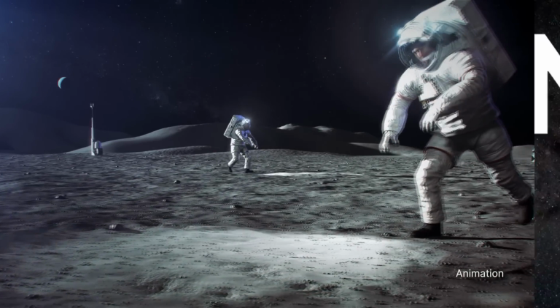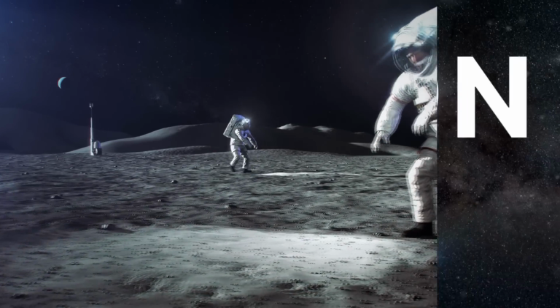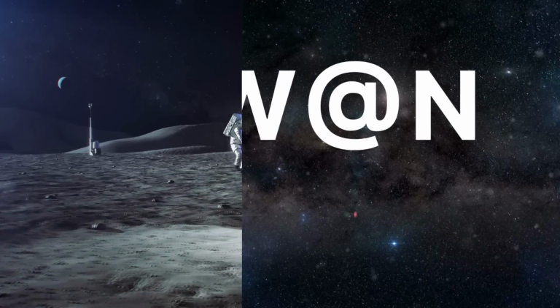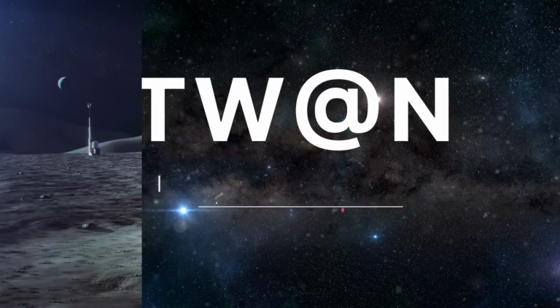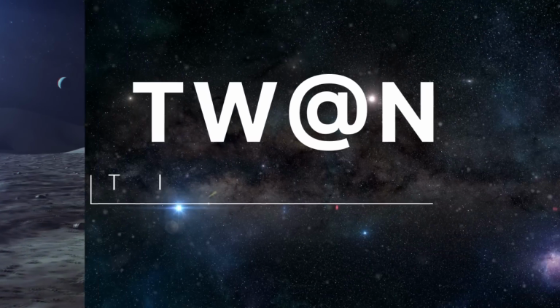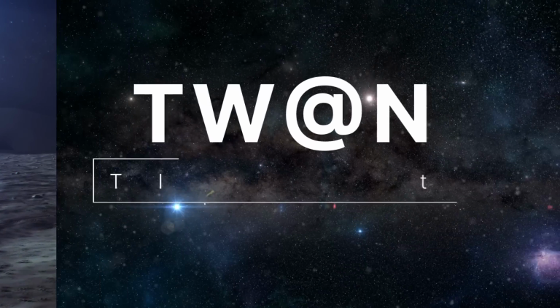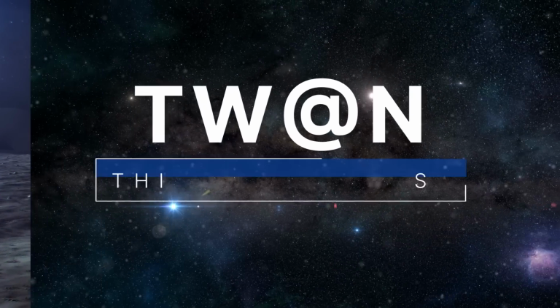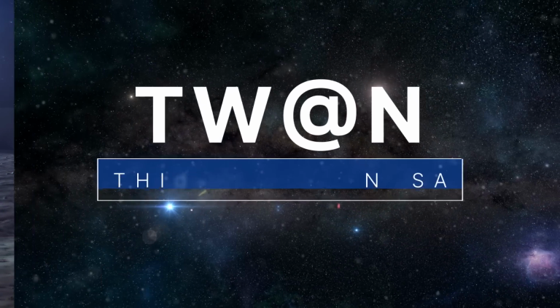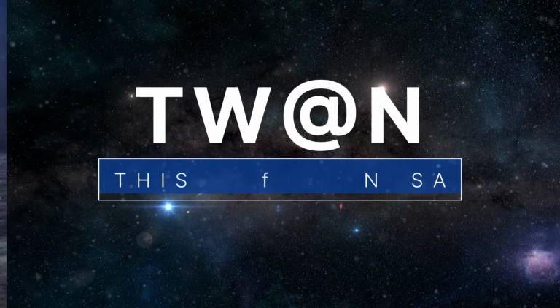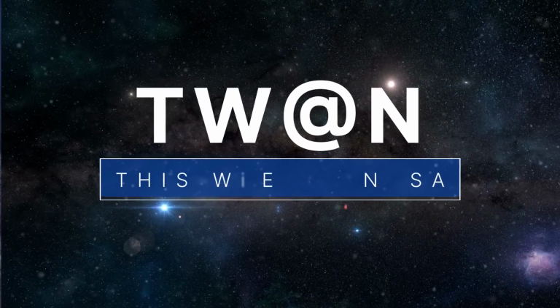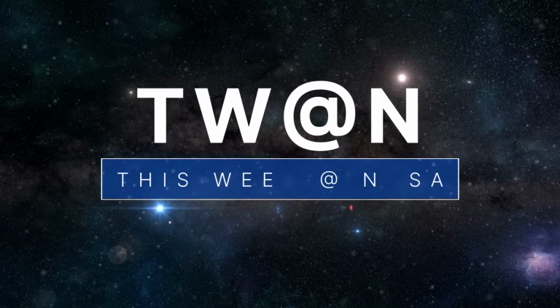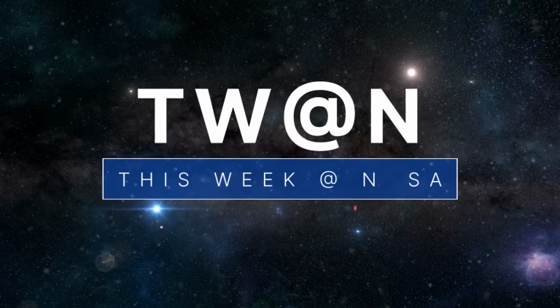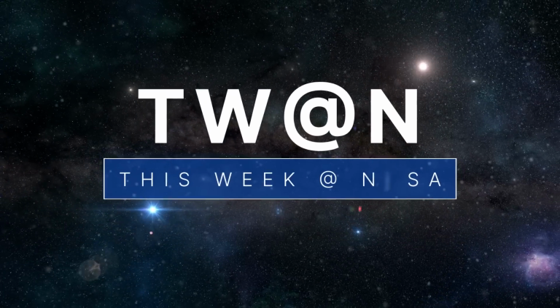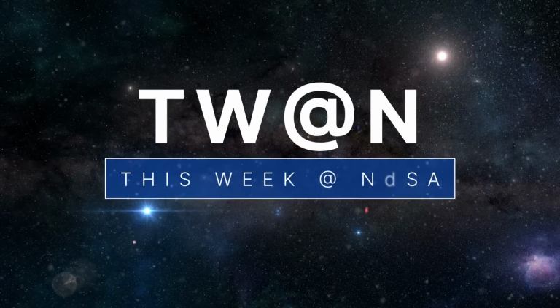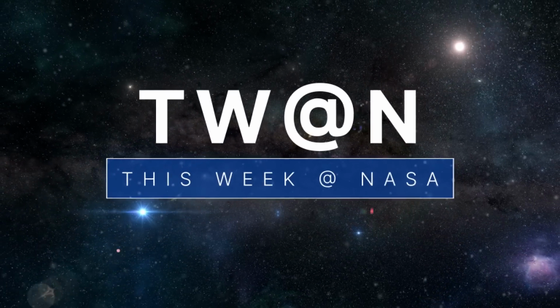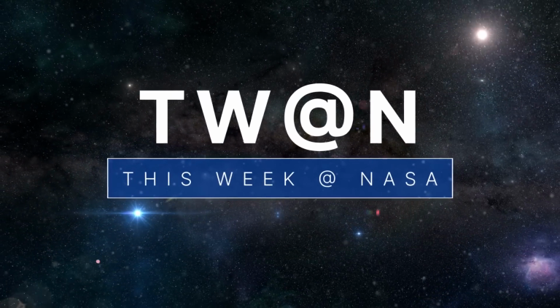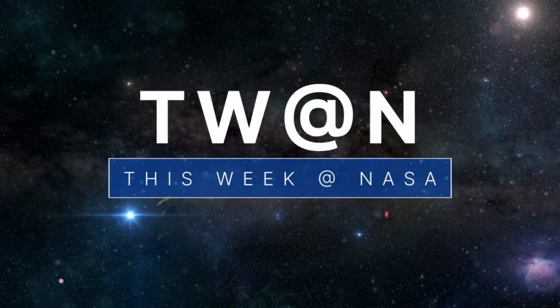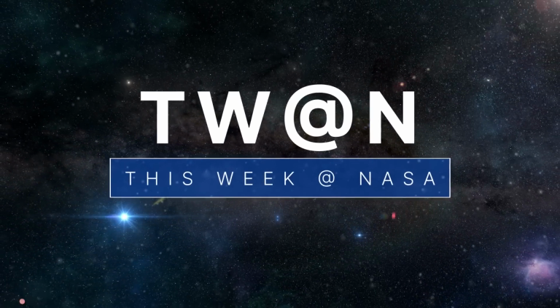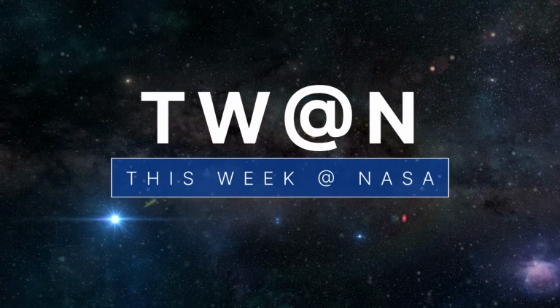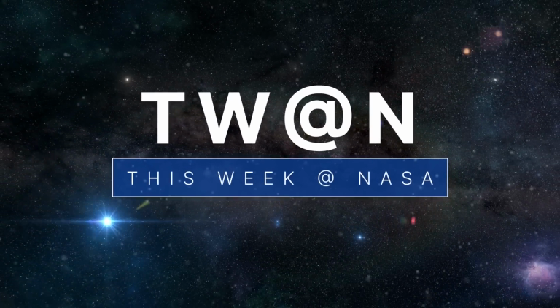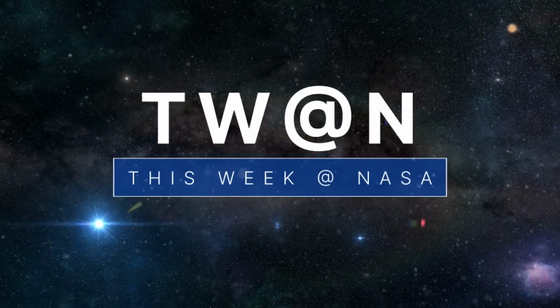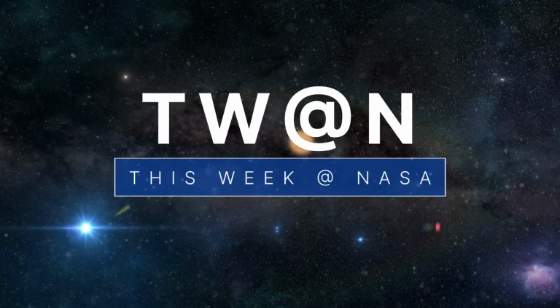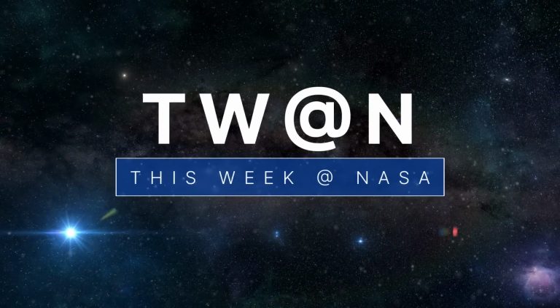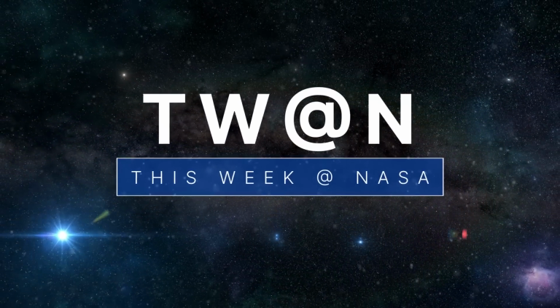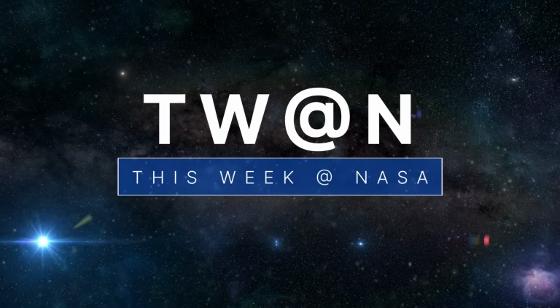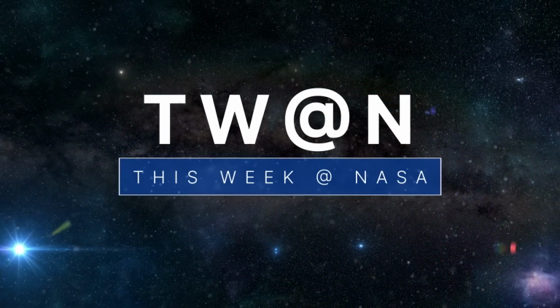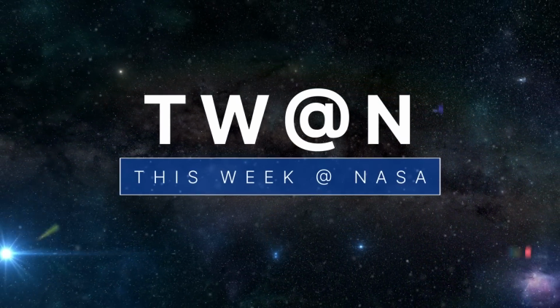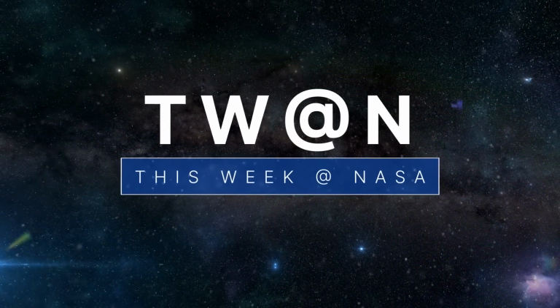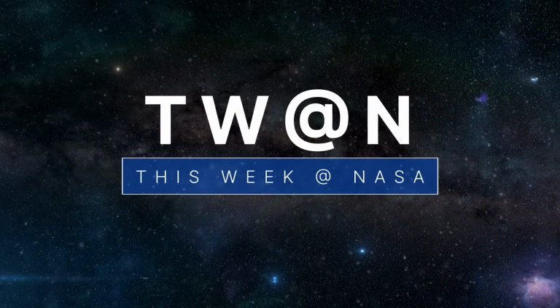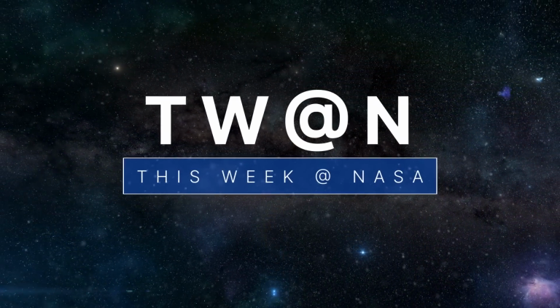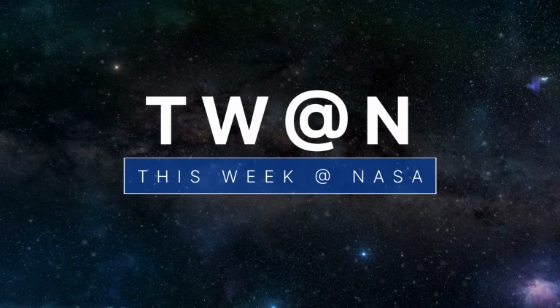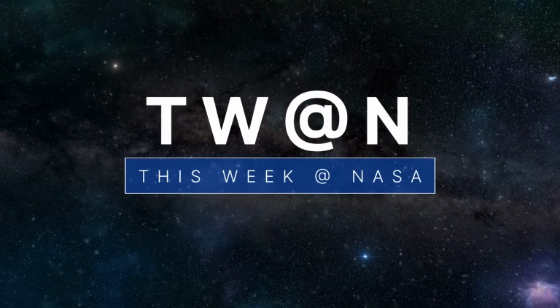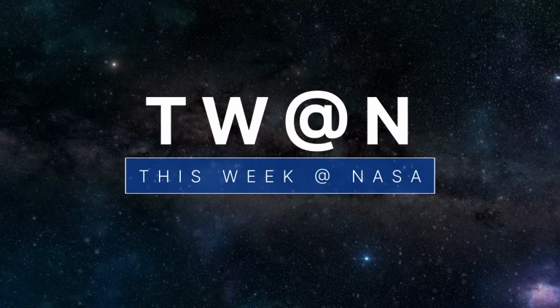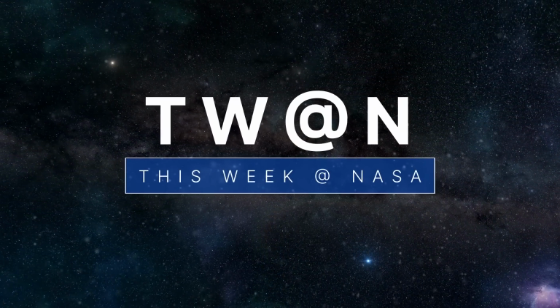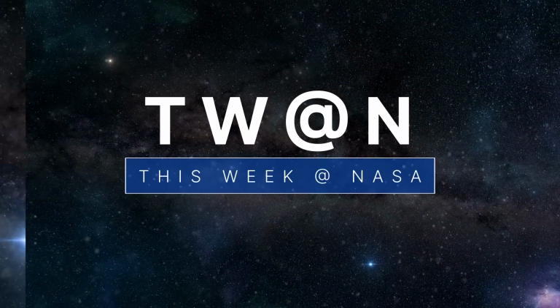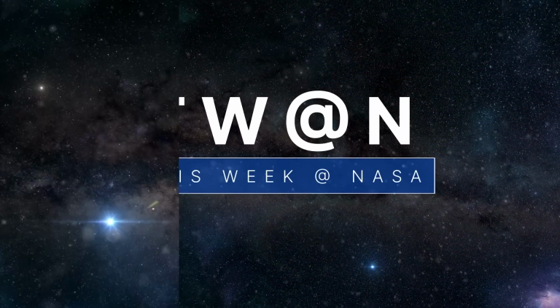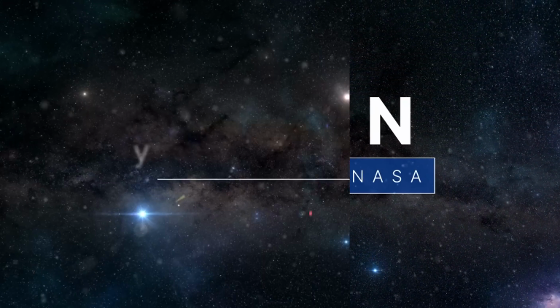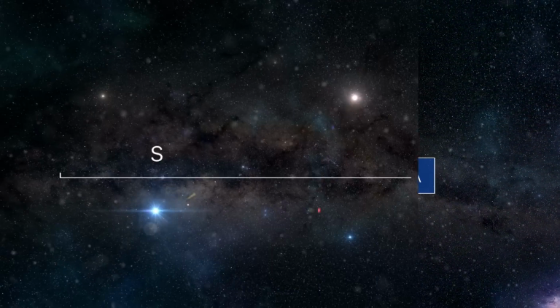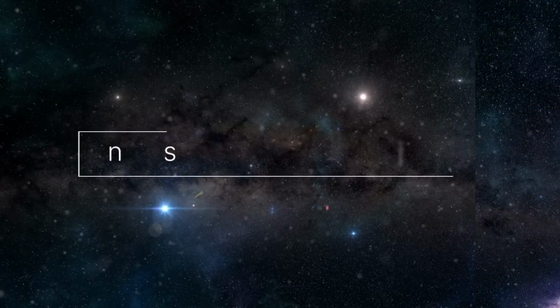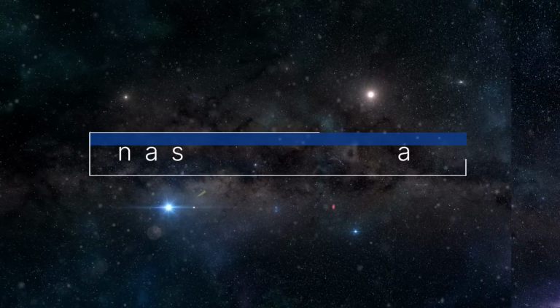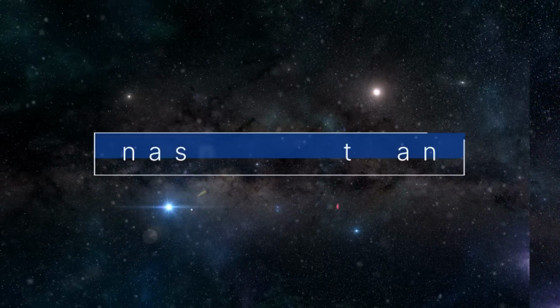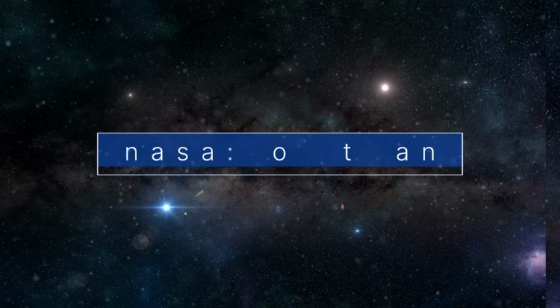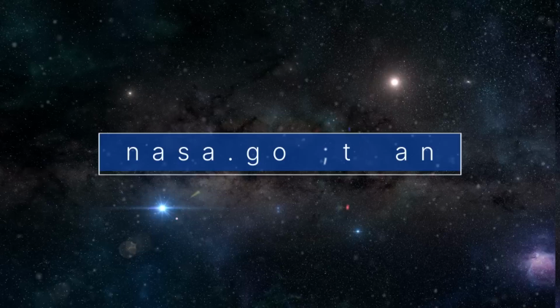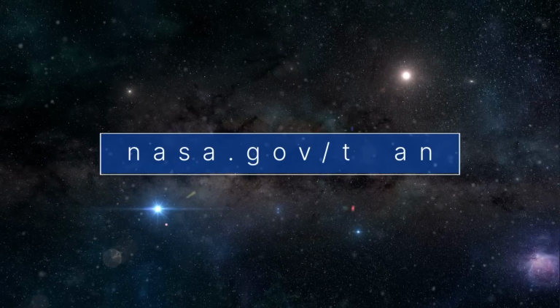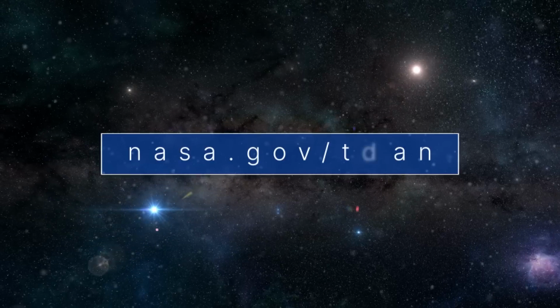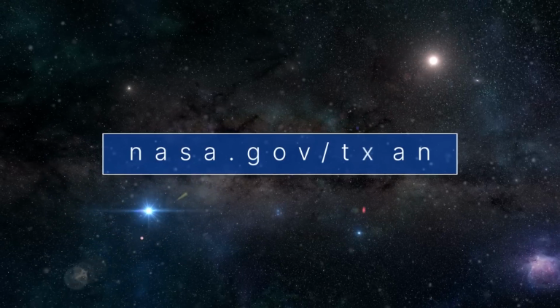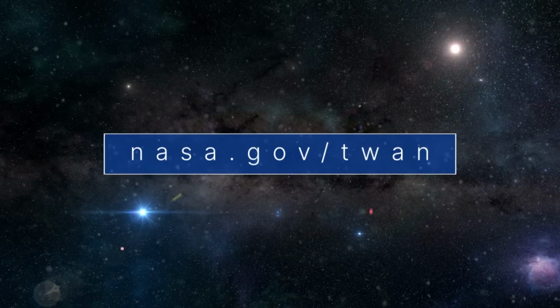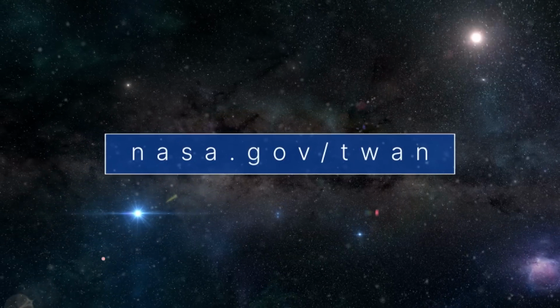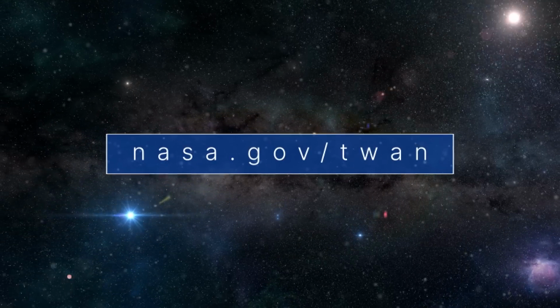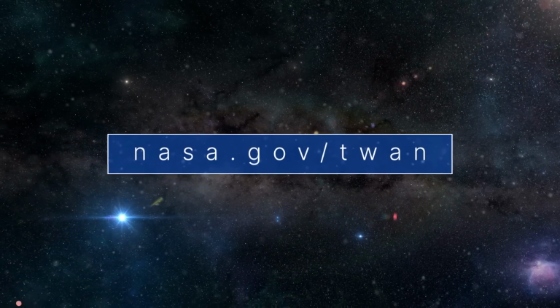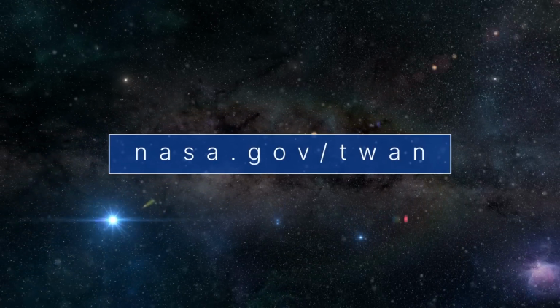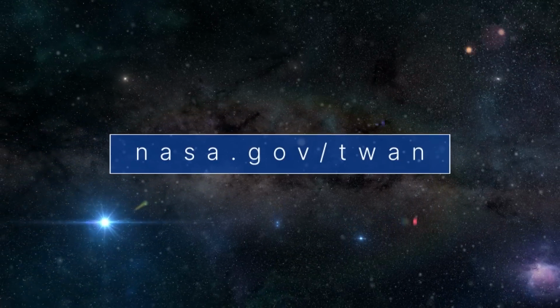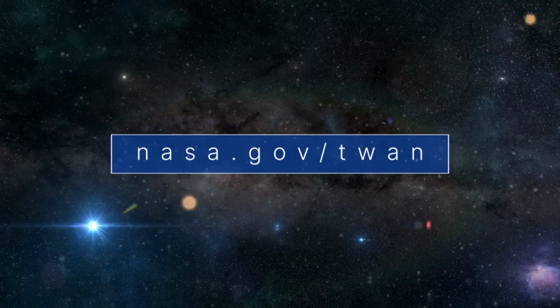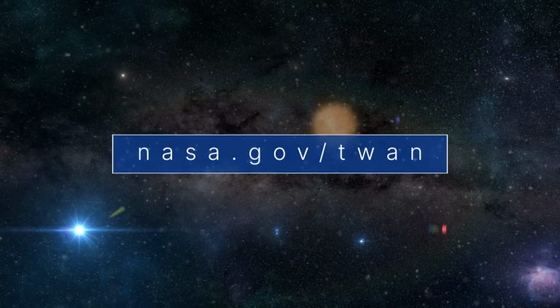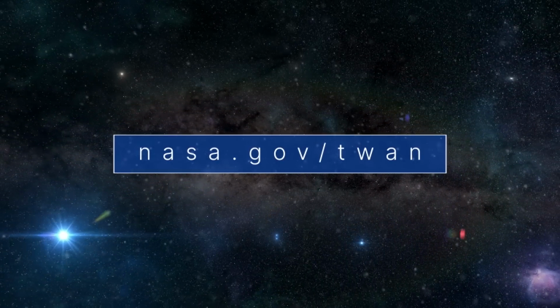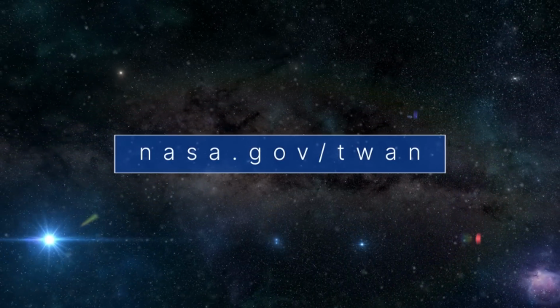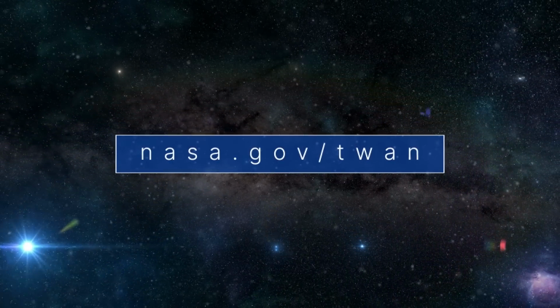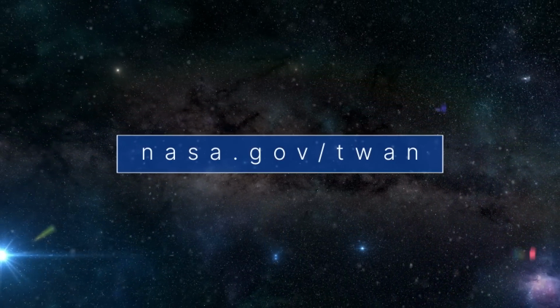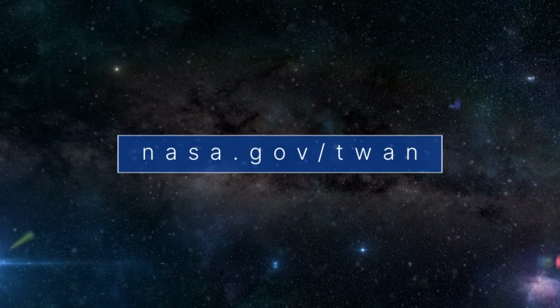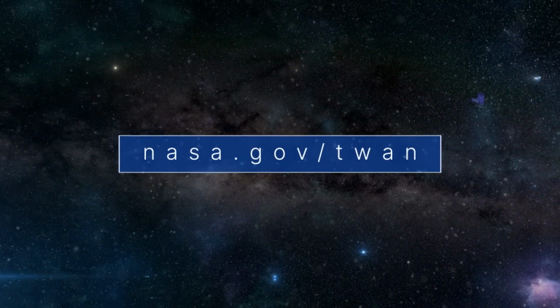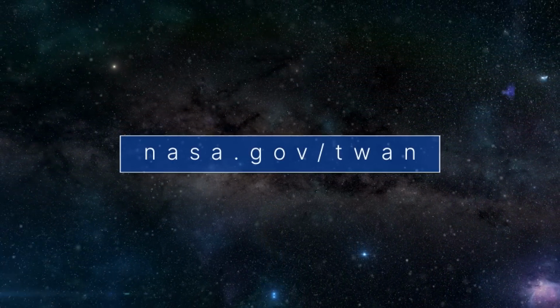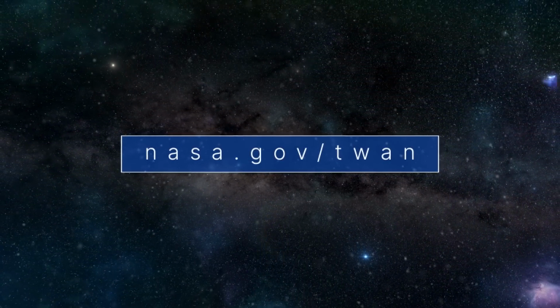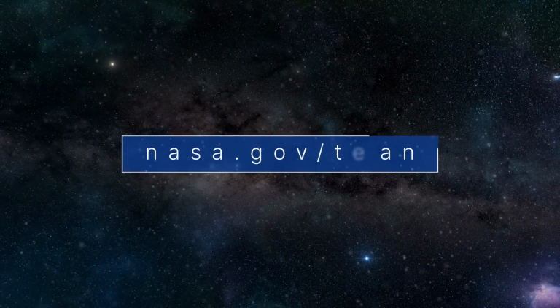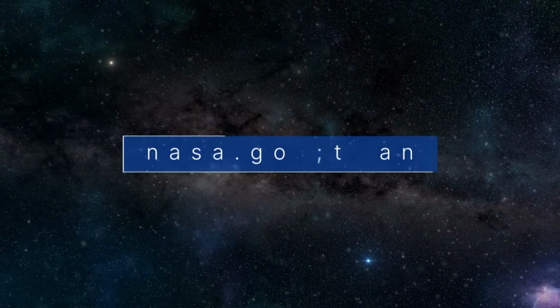That's what's up this week at NASA! For more on these and other stories, follow us on the web at nasa.gov/twat.